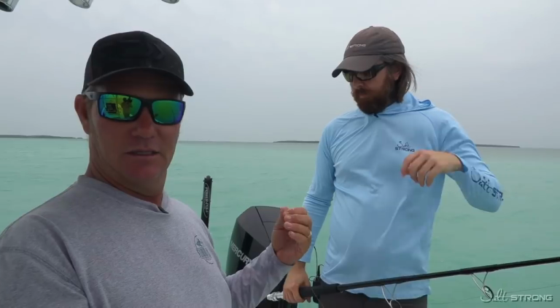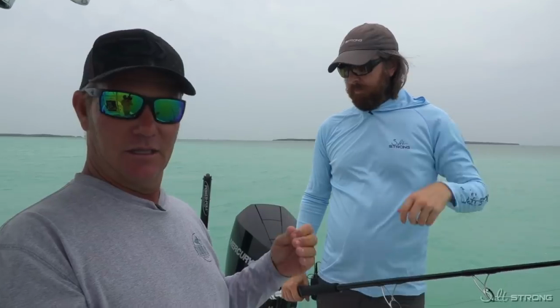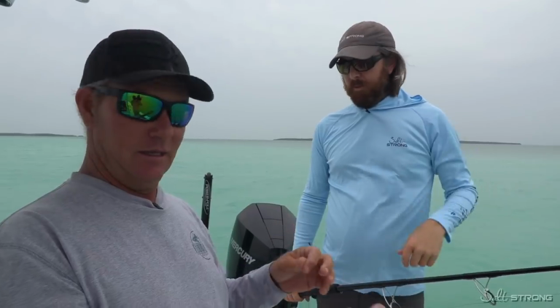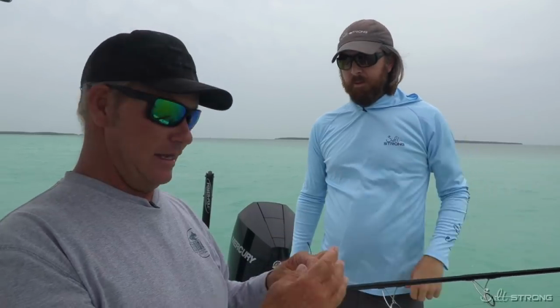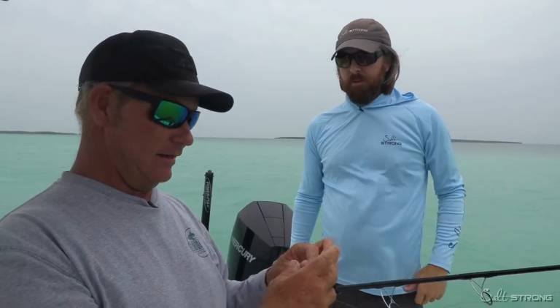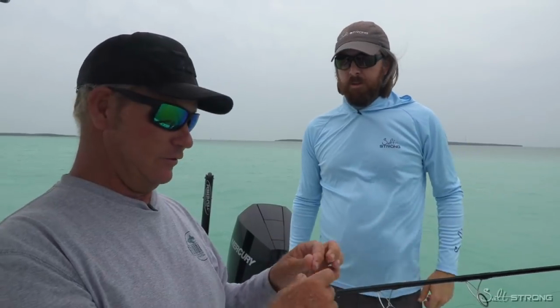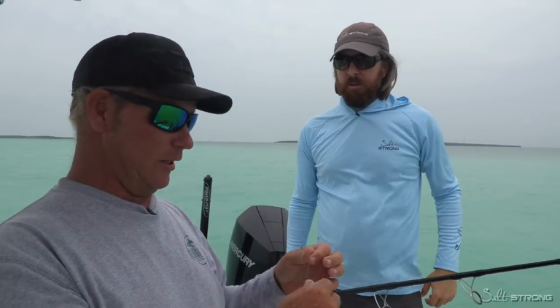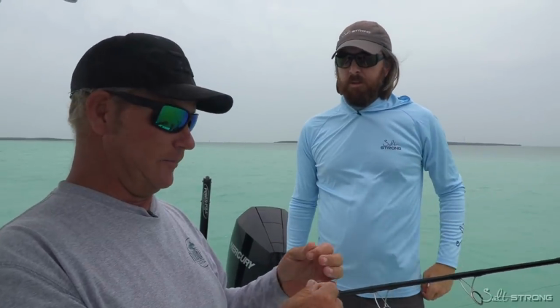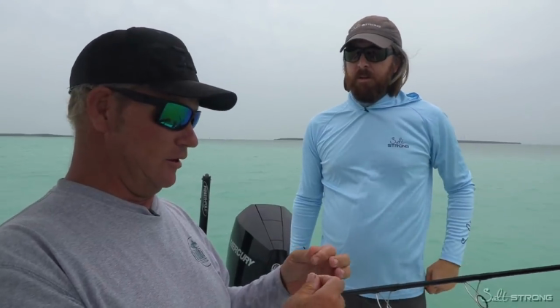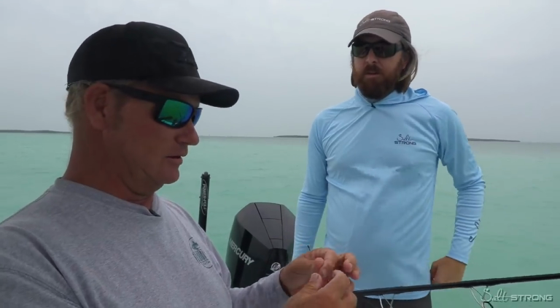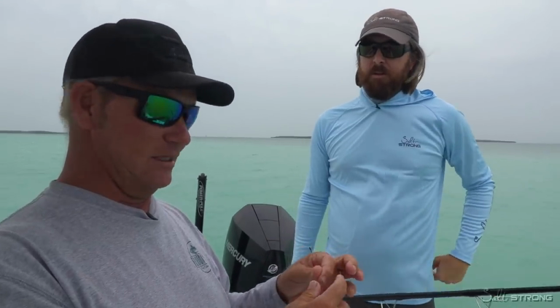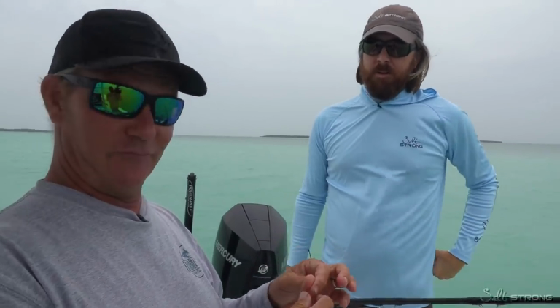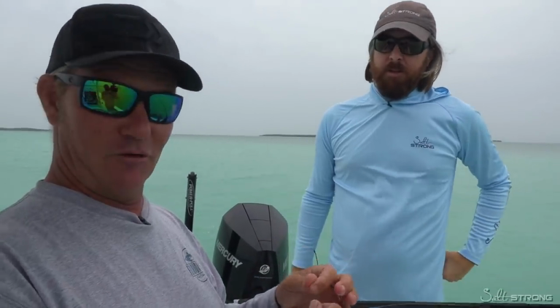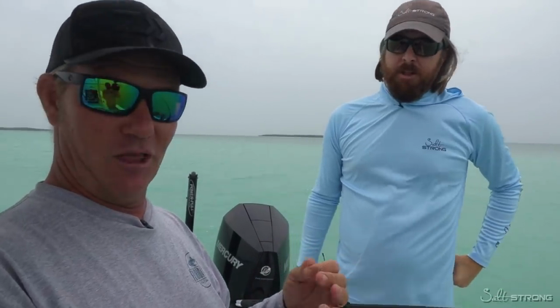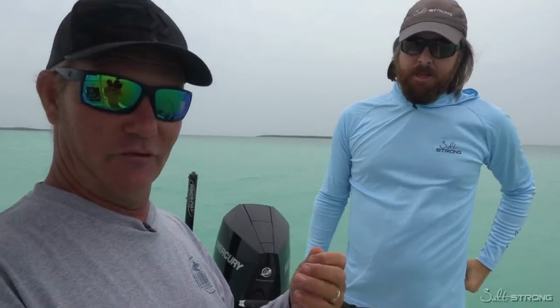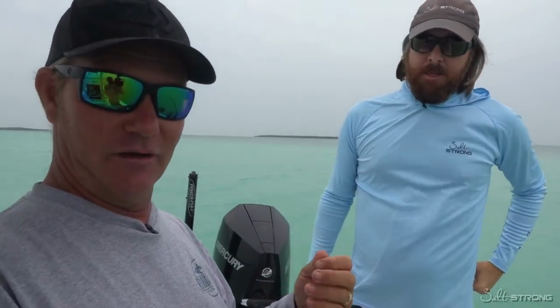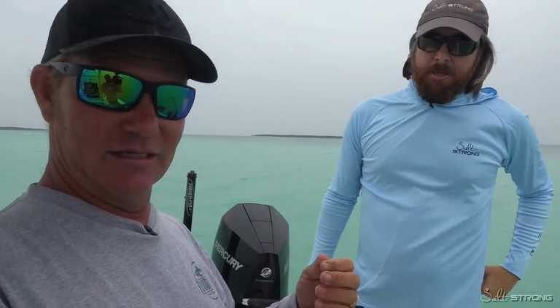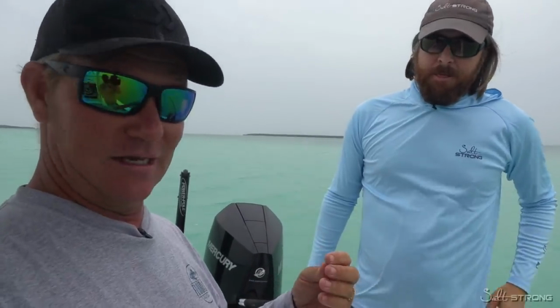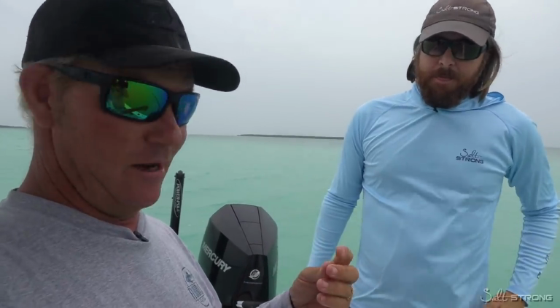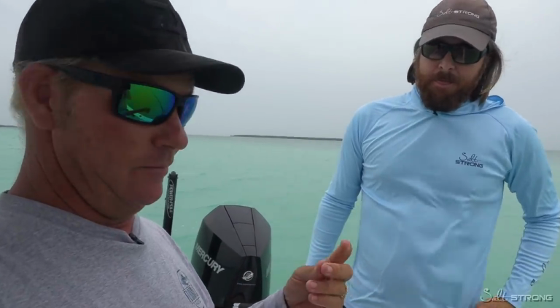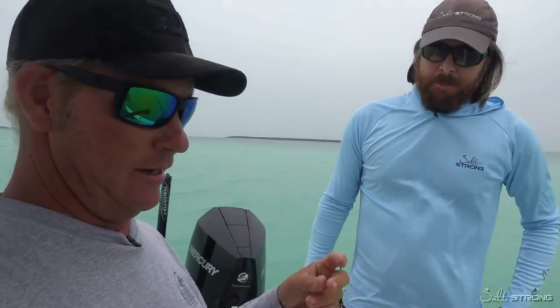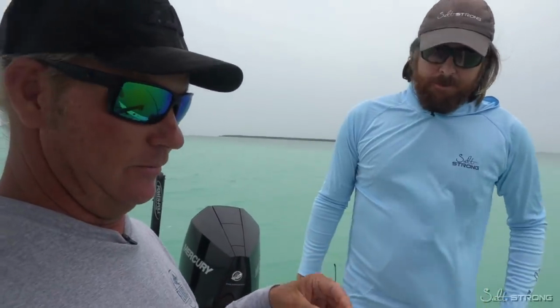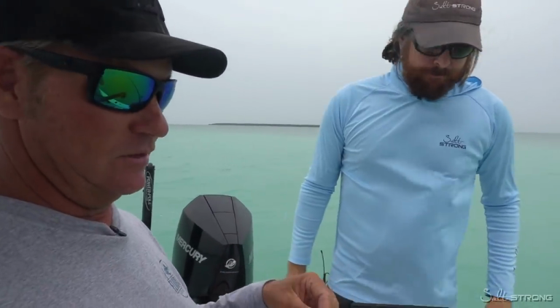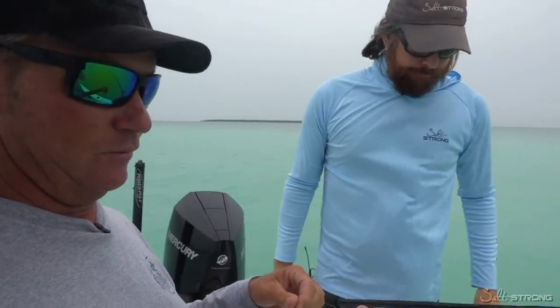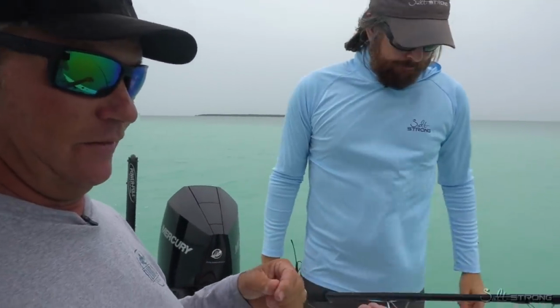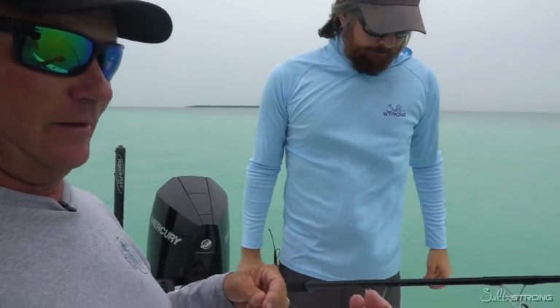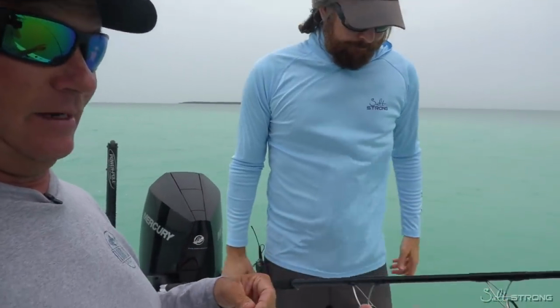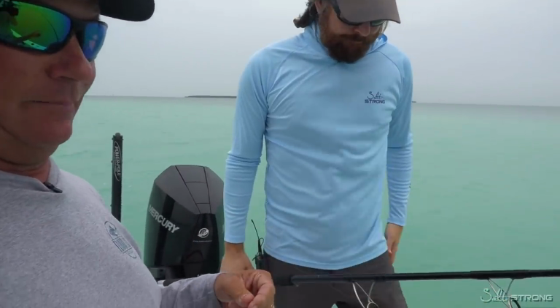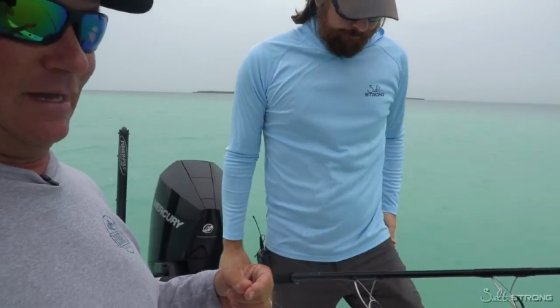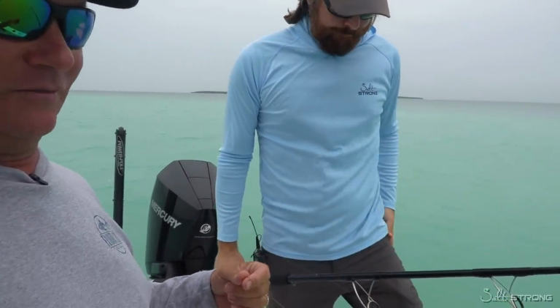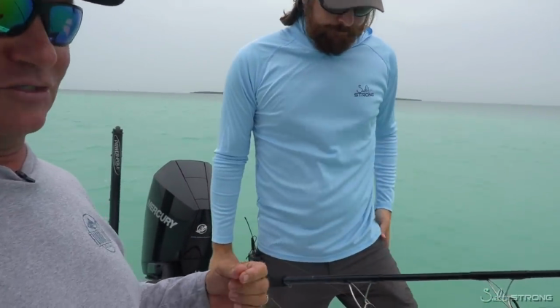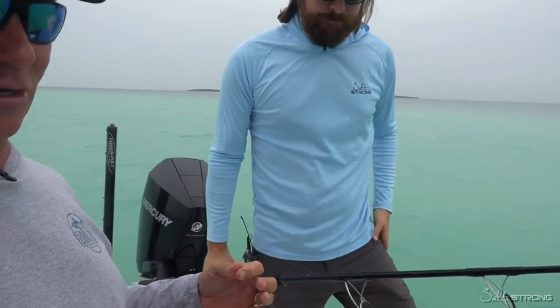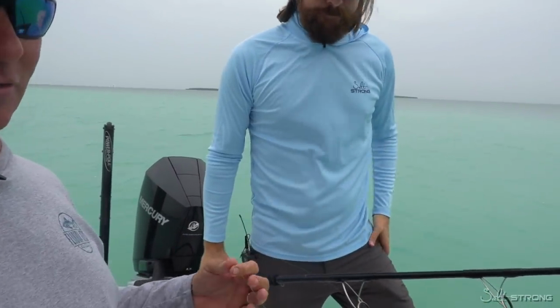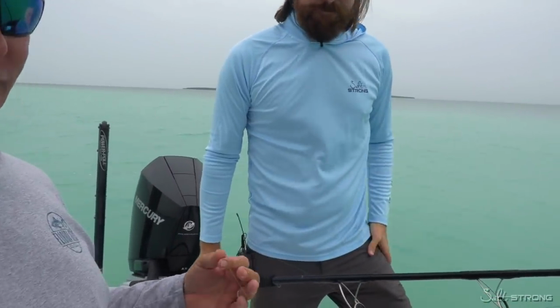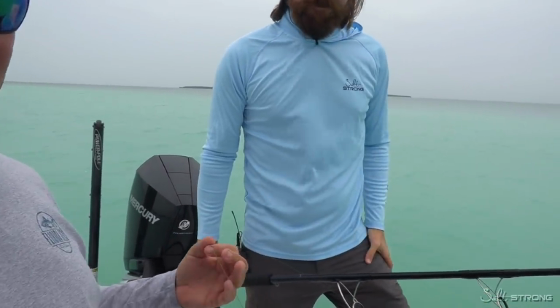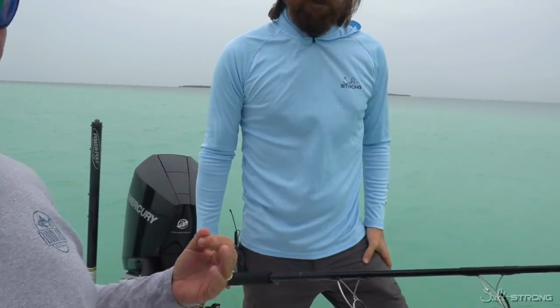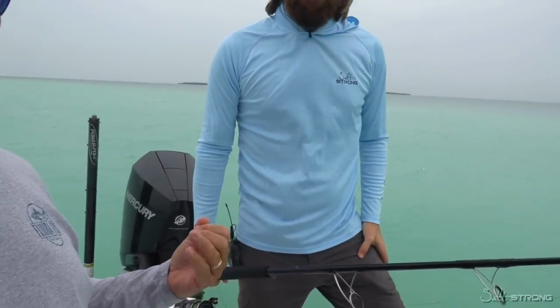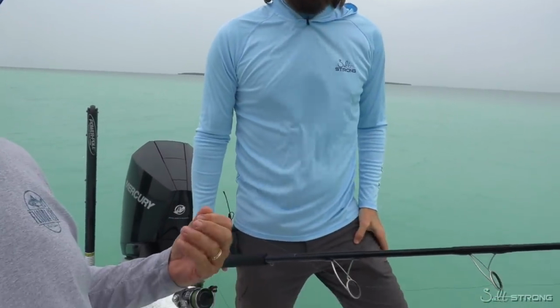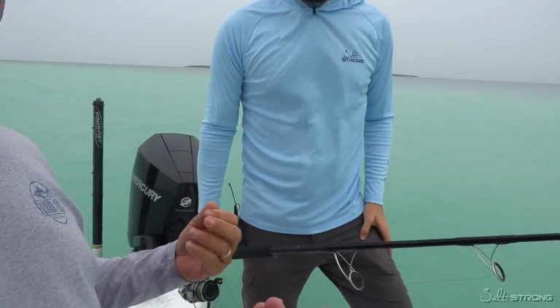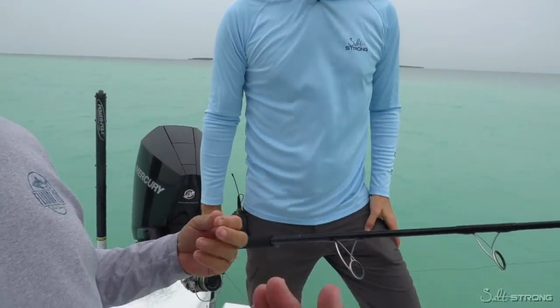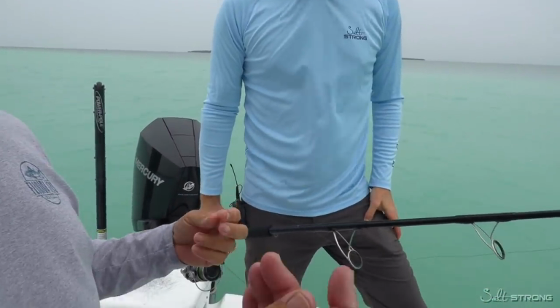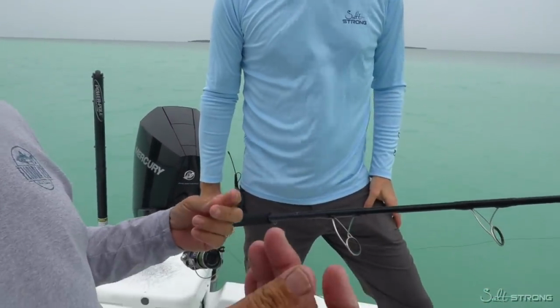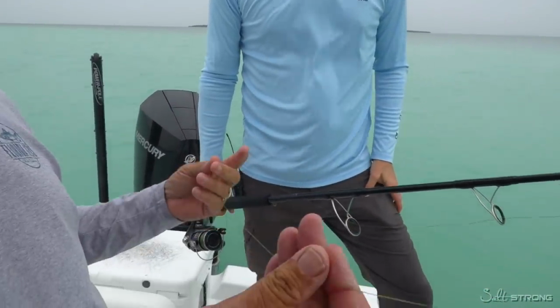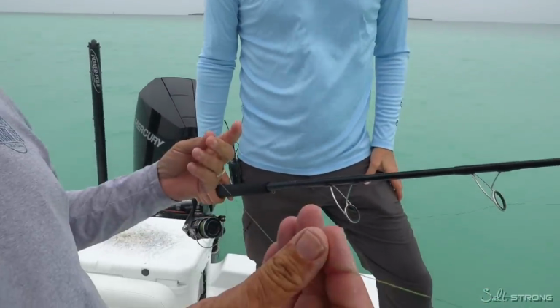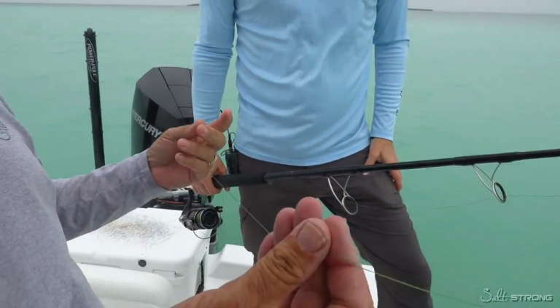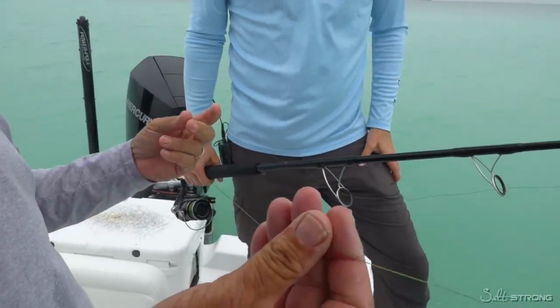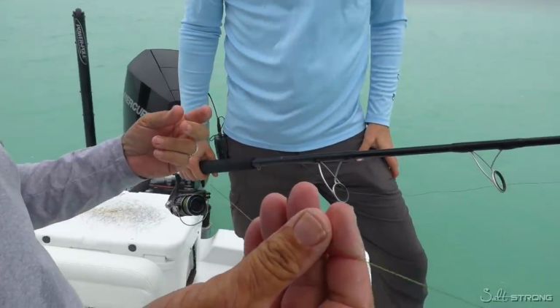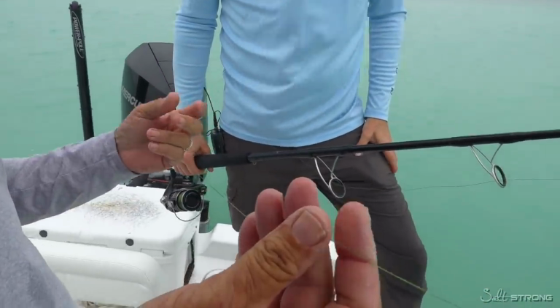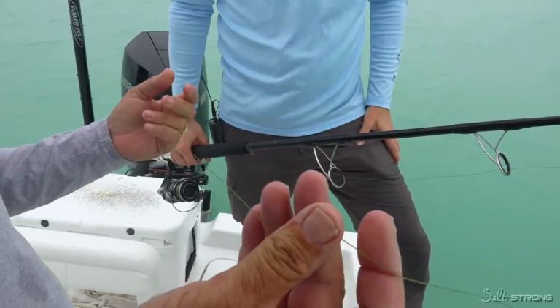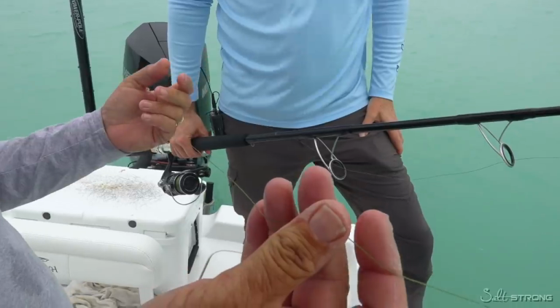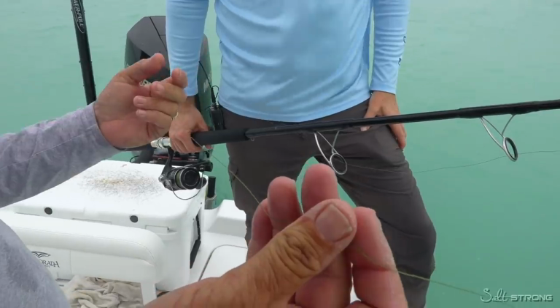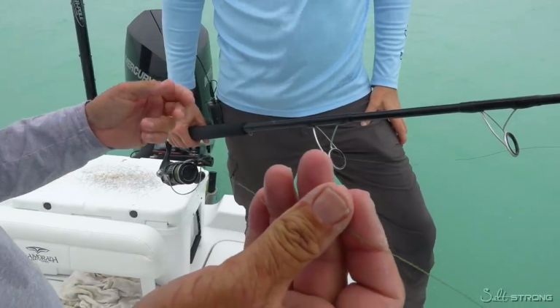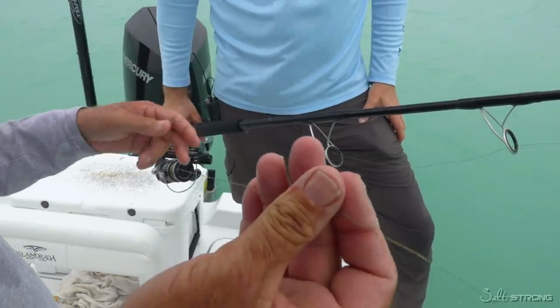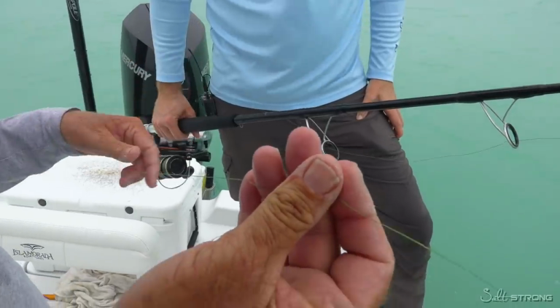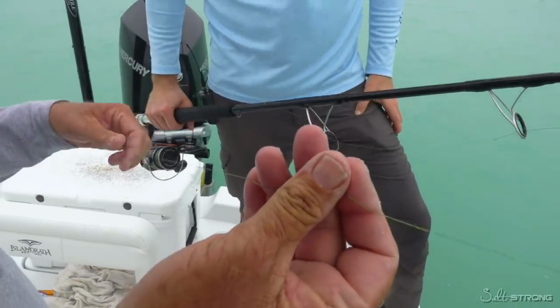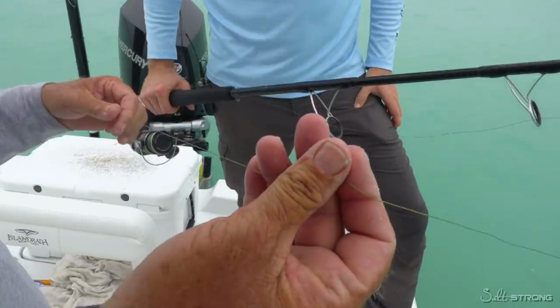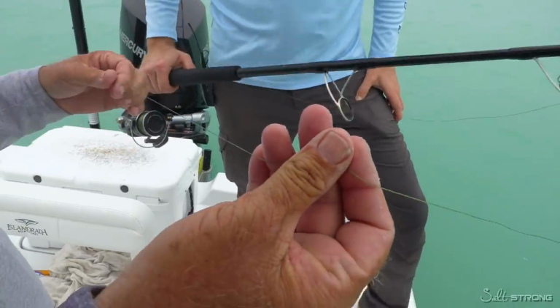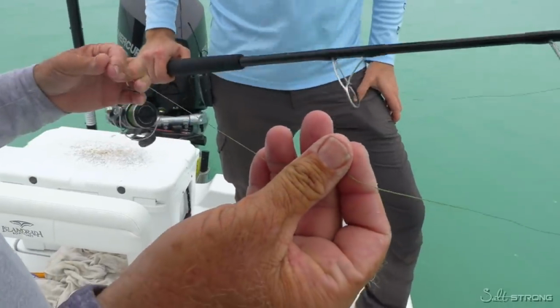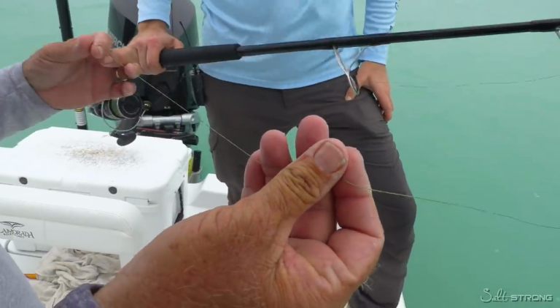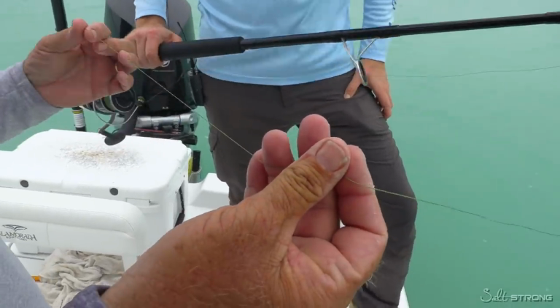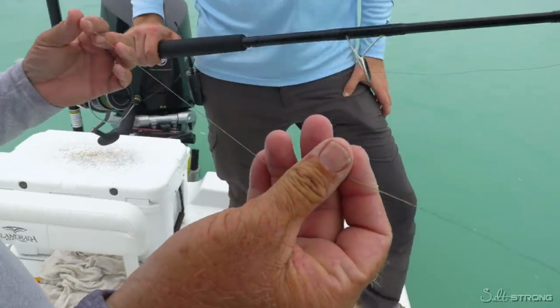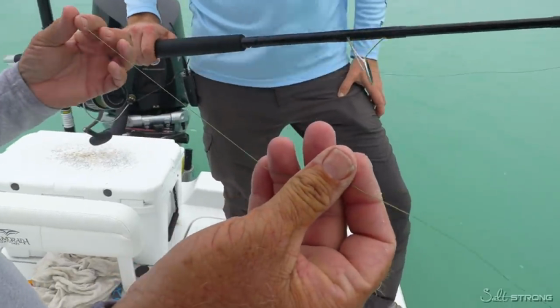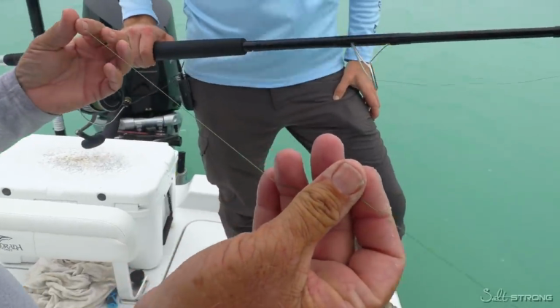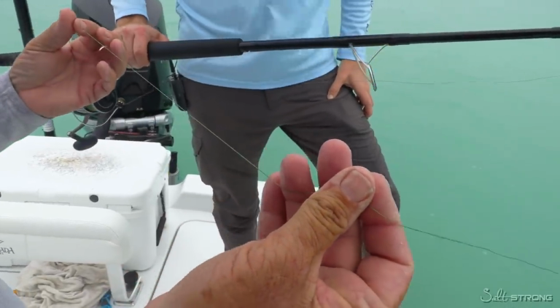Quick pro tip for all of our Insider members. One thing about the charter fishing — when you fish a lot, your gear gets amazingly abused.